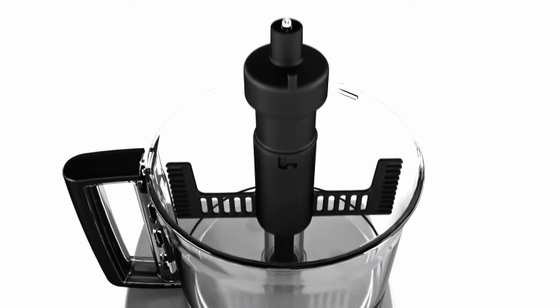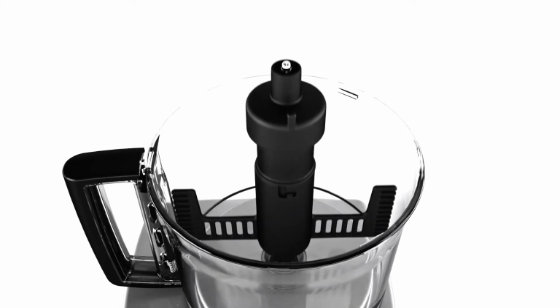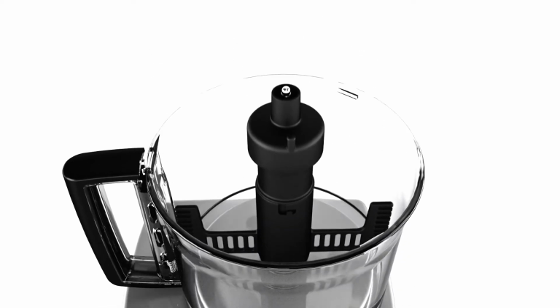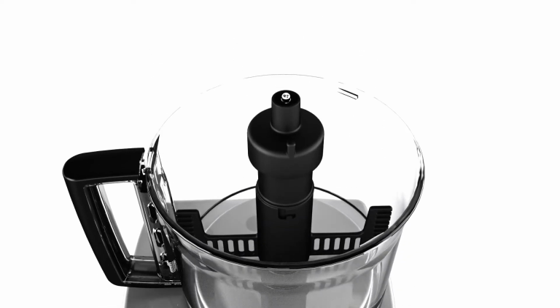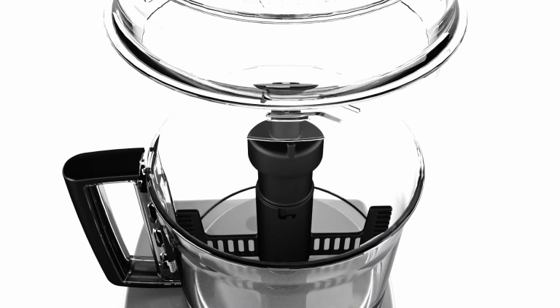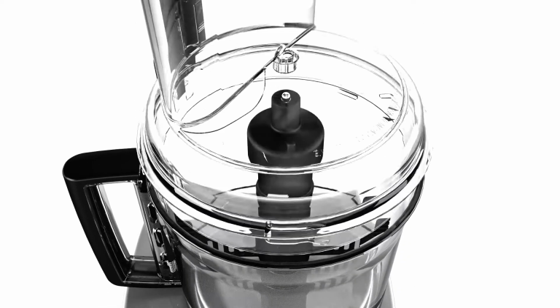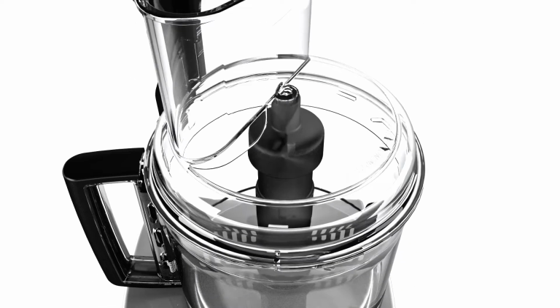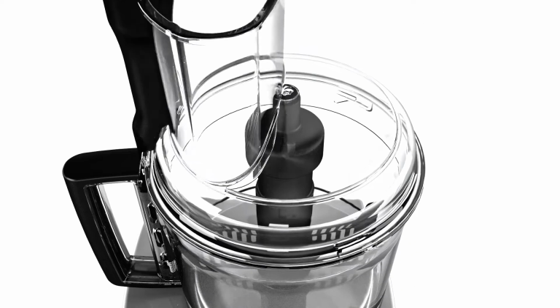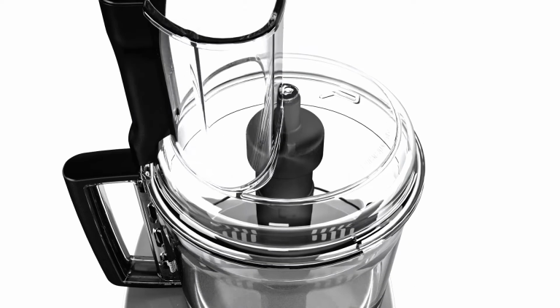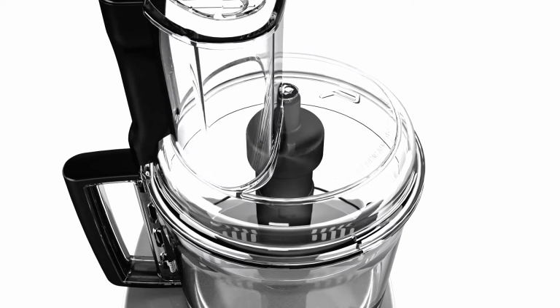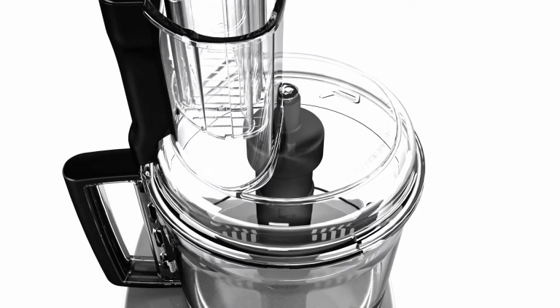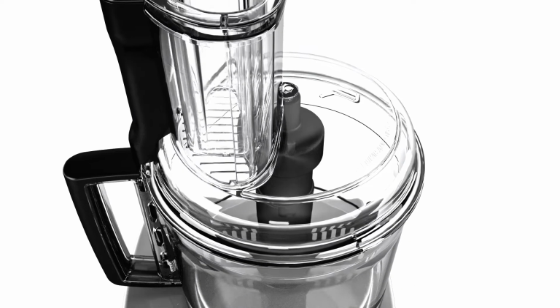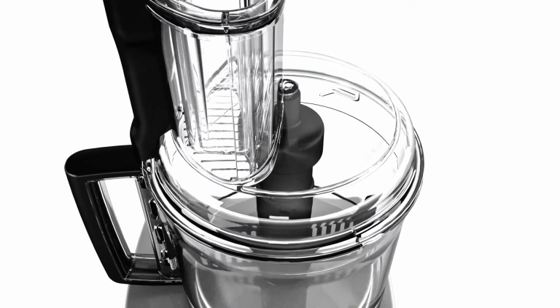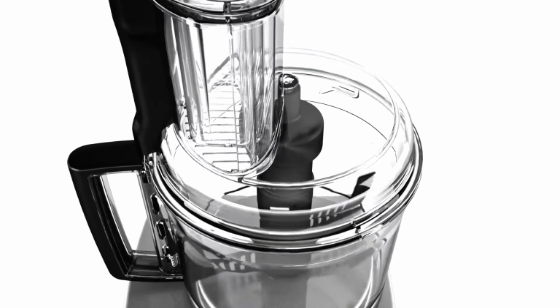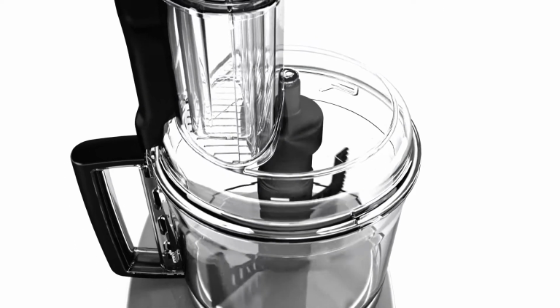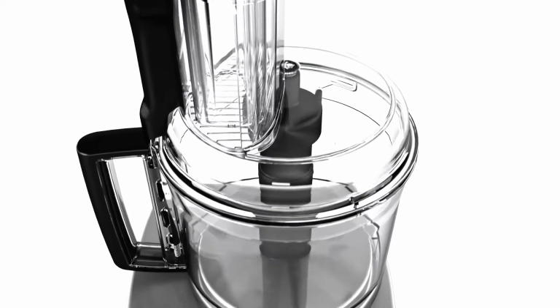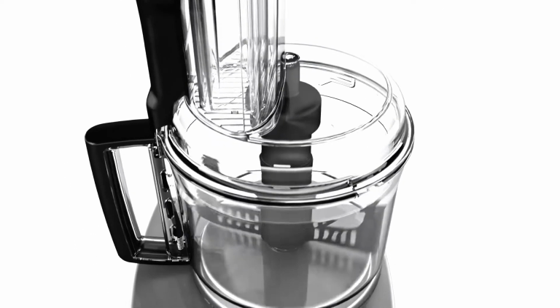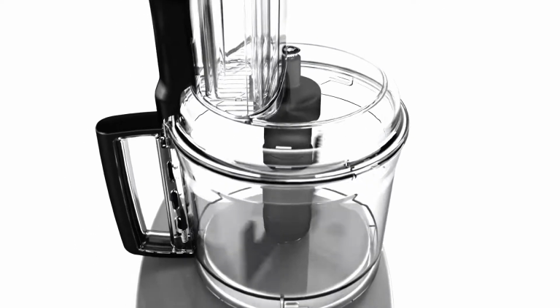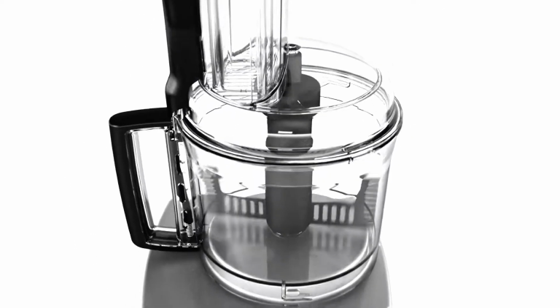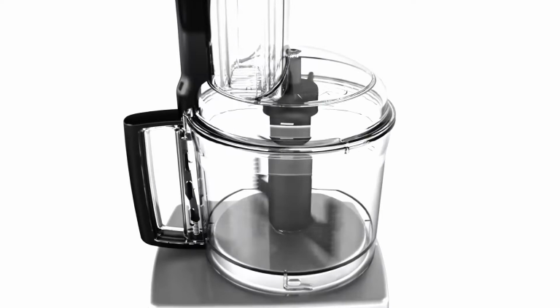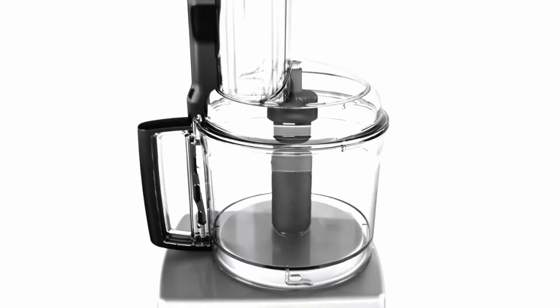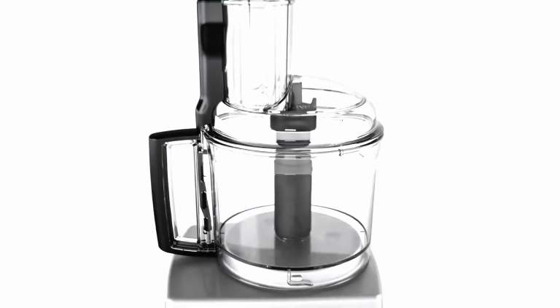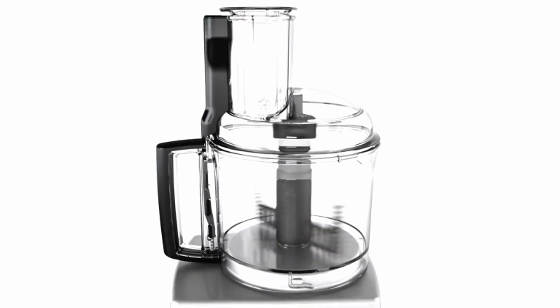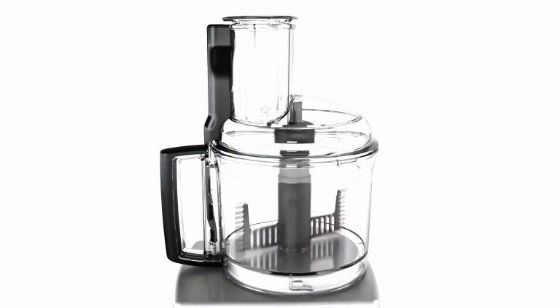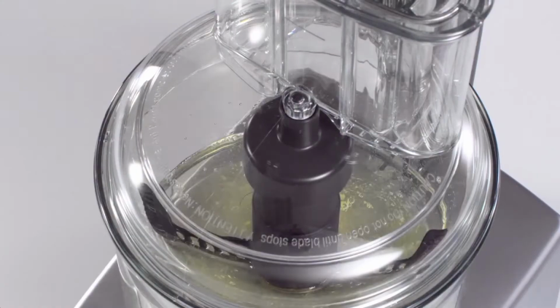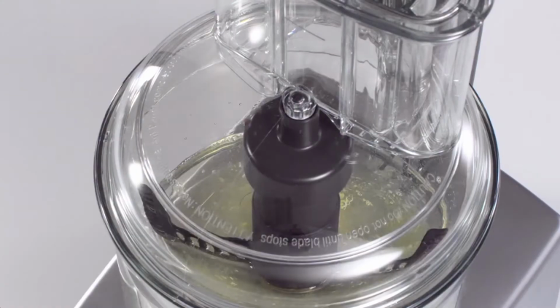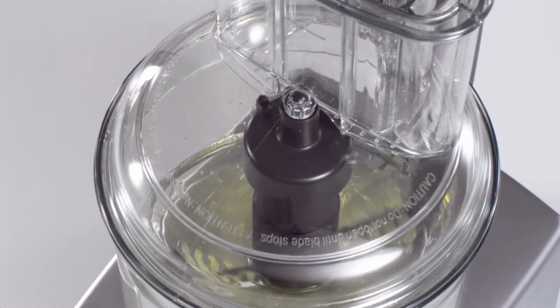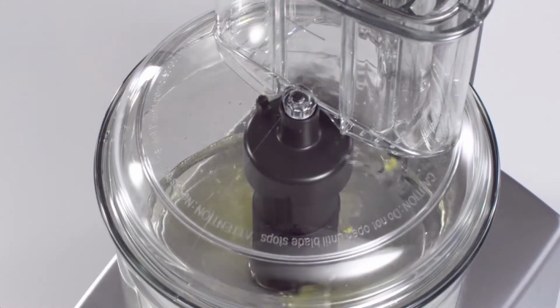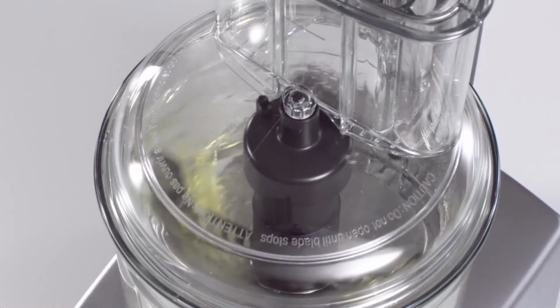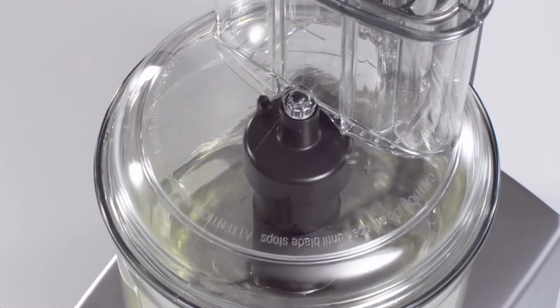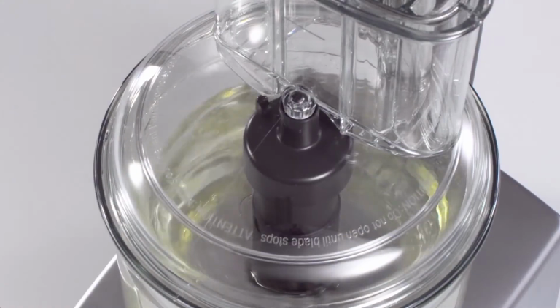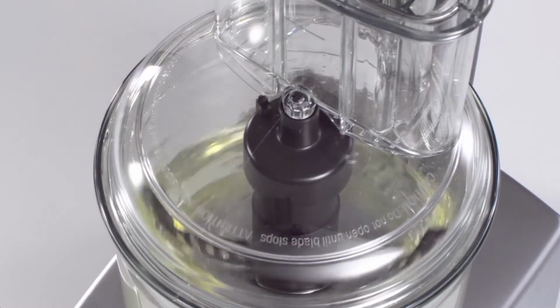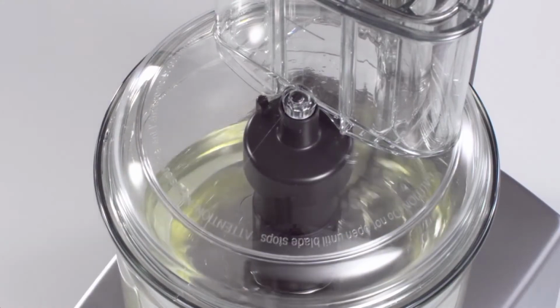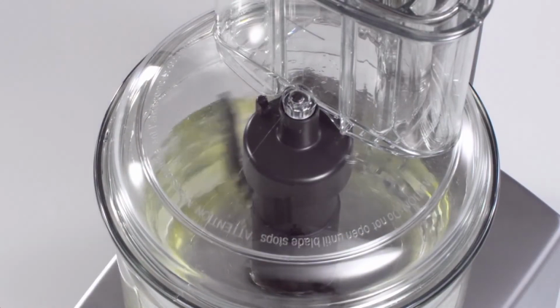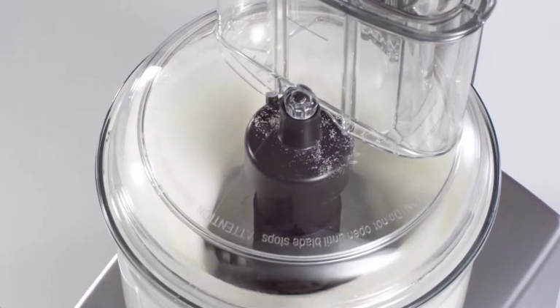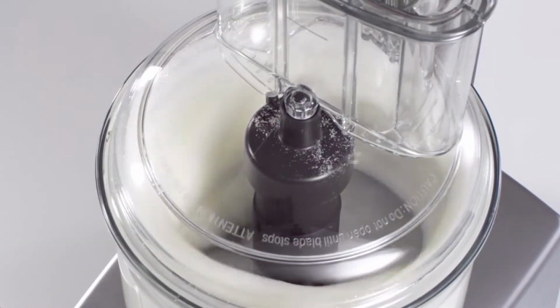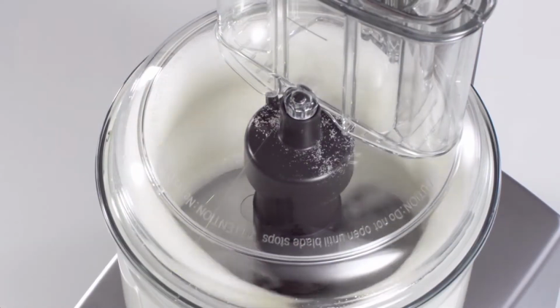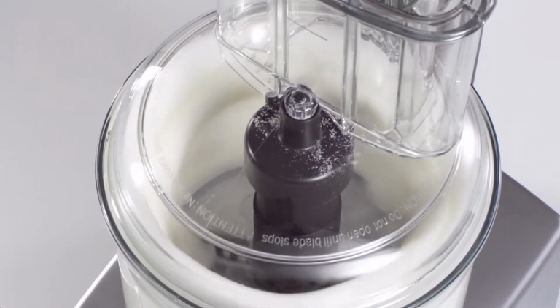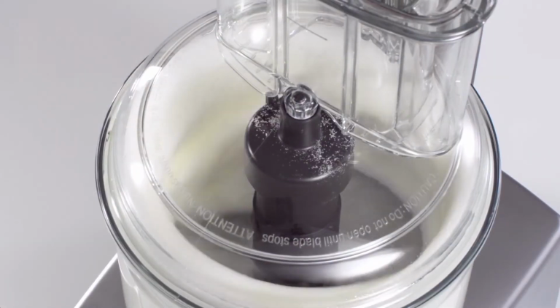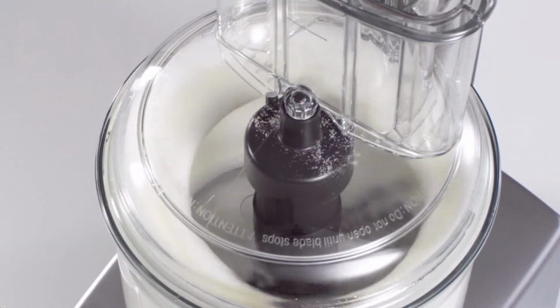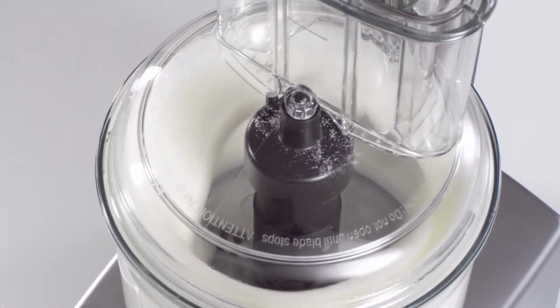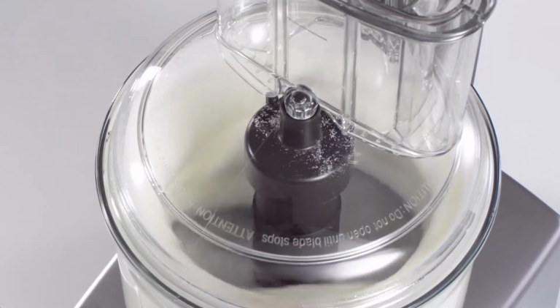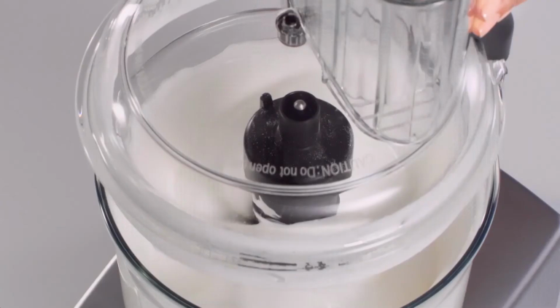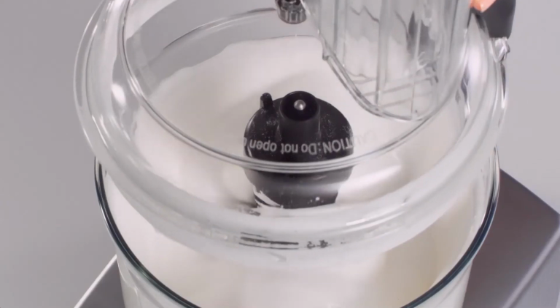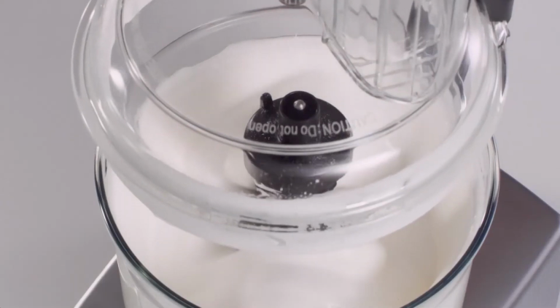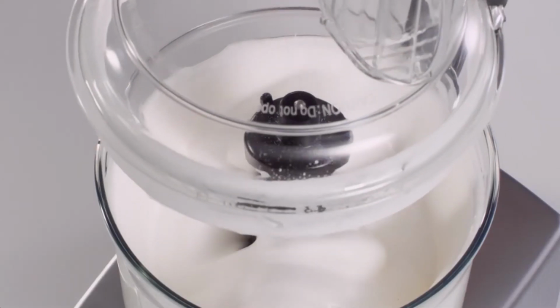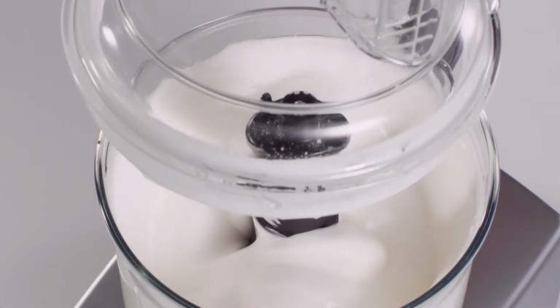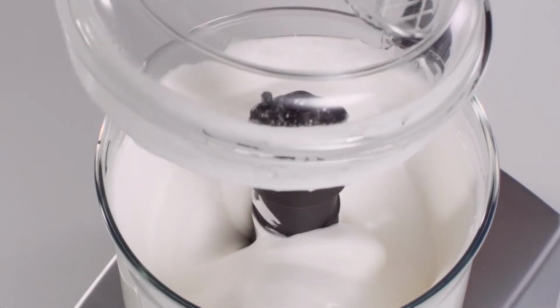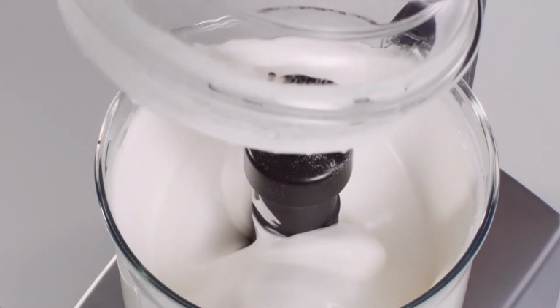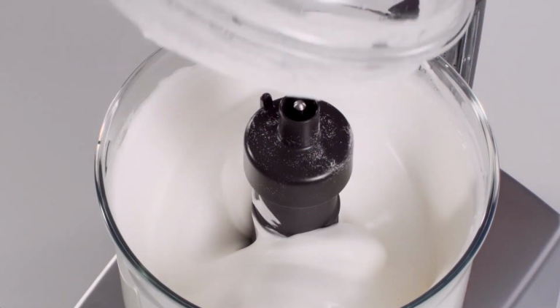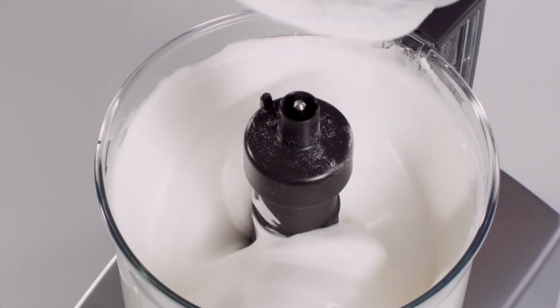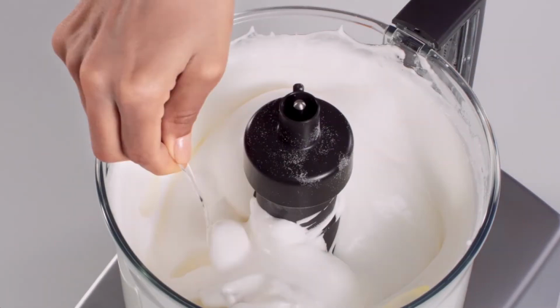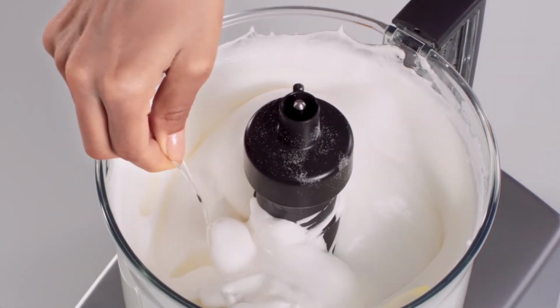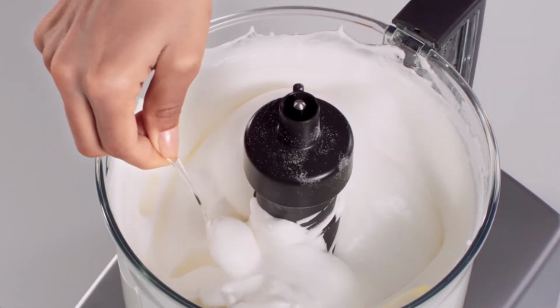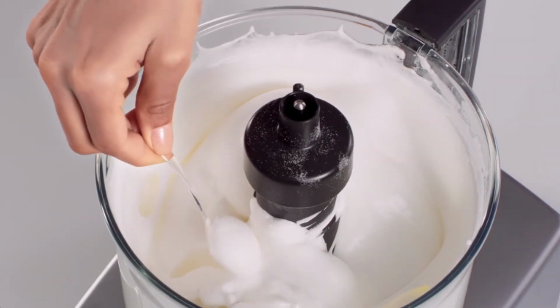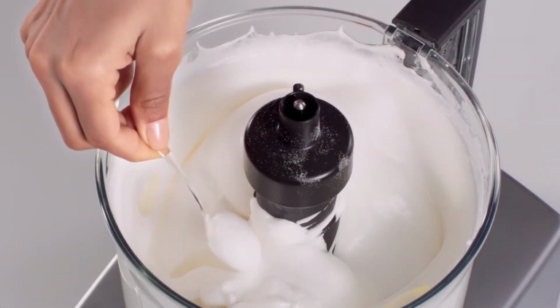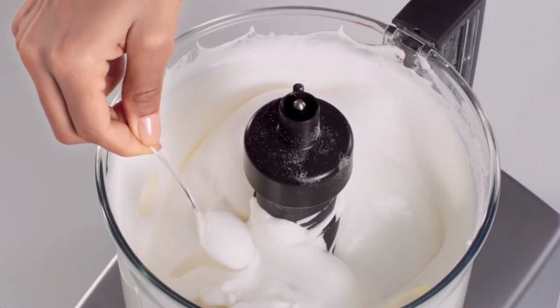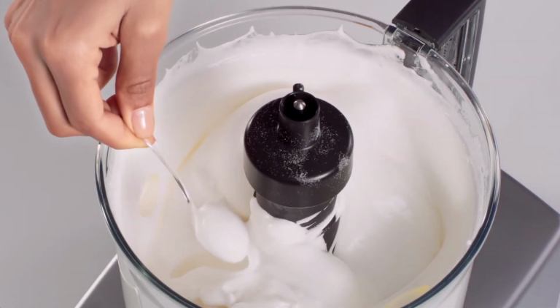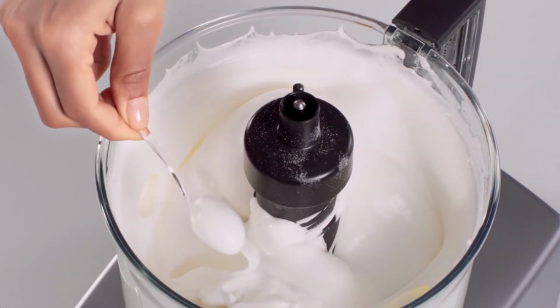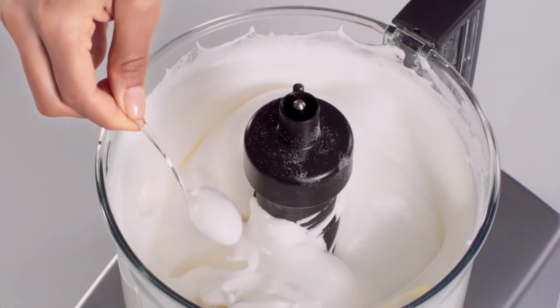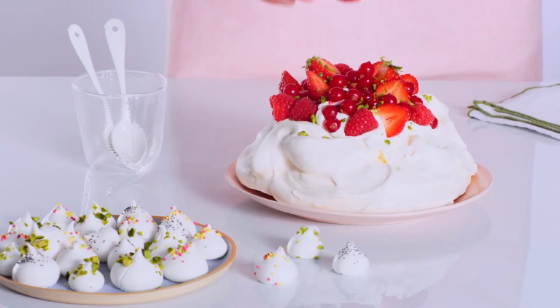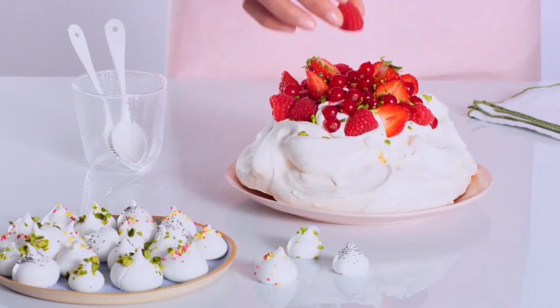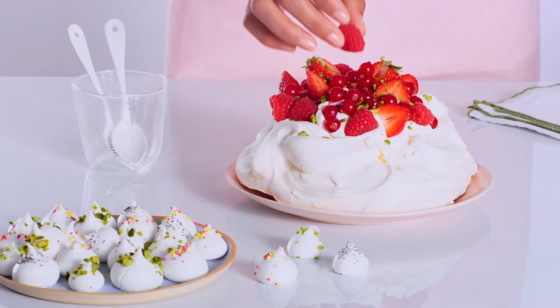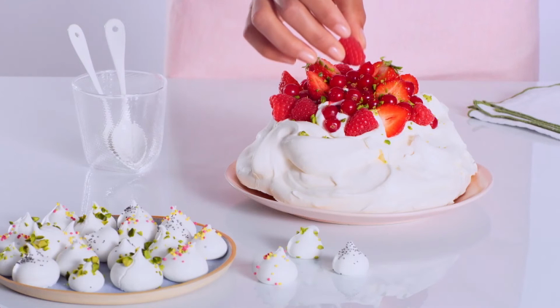And finally, with the egg whisk you can create the fluffiest egg whites, puffiest soufflés and showstopper pavlovas with ease.